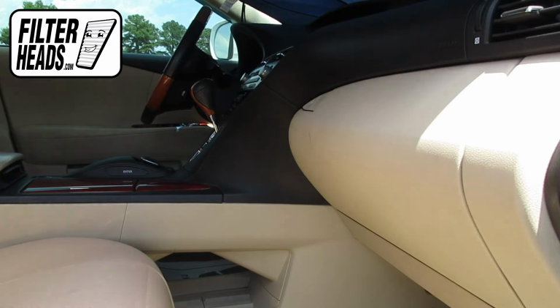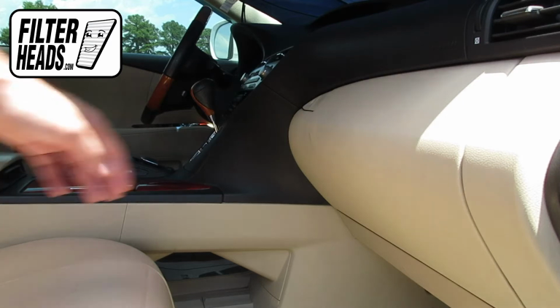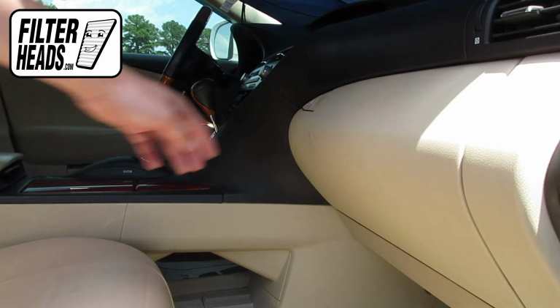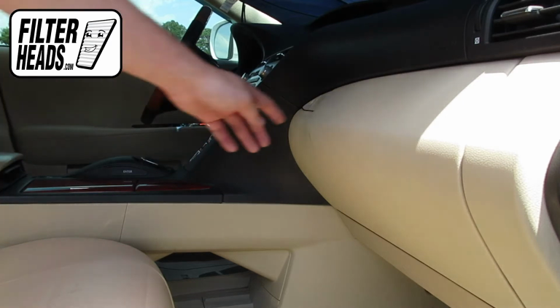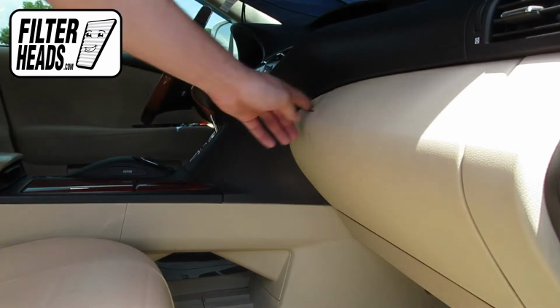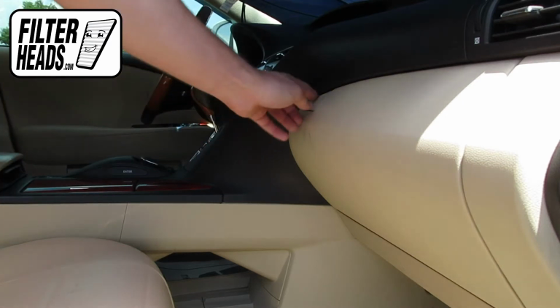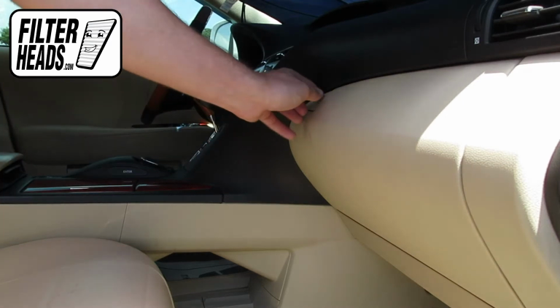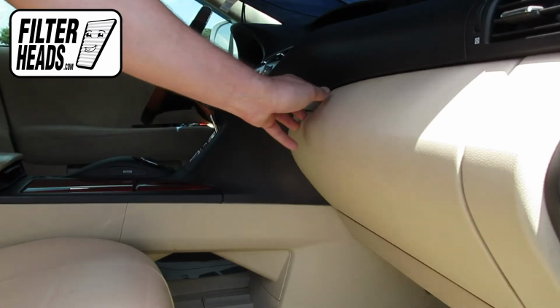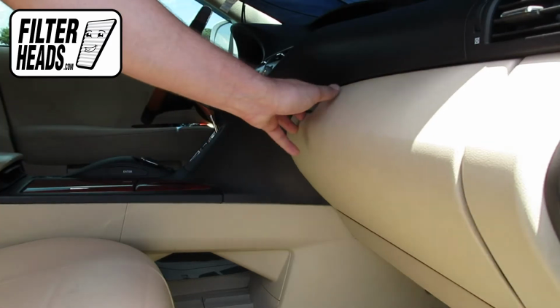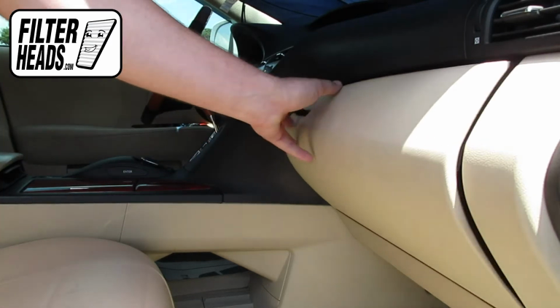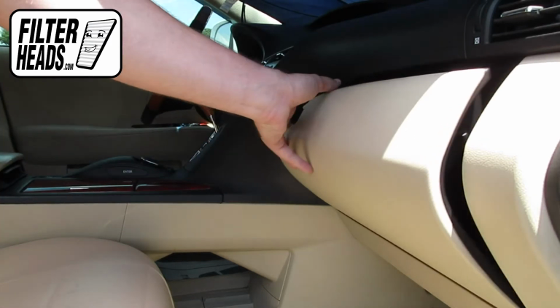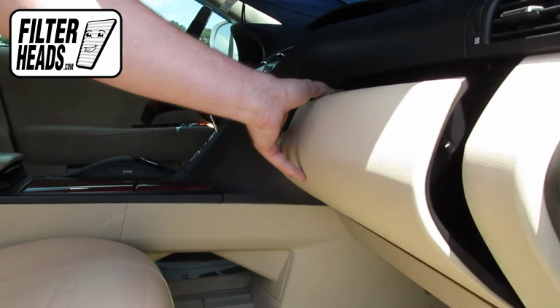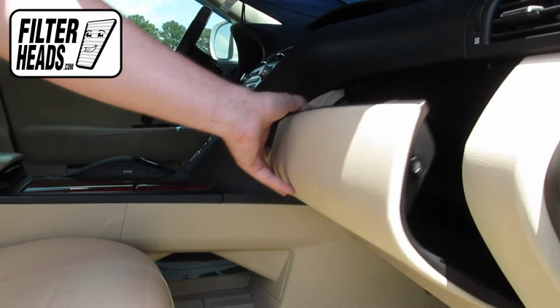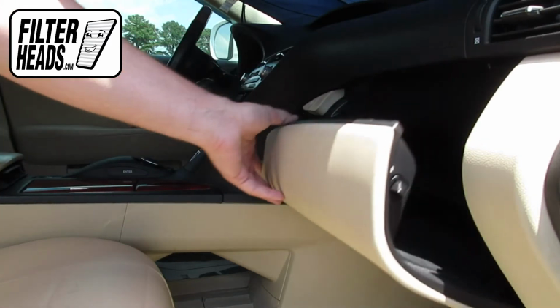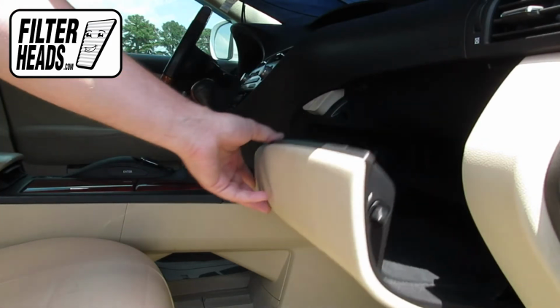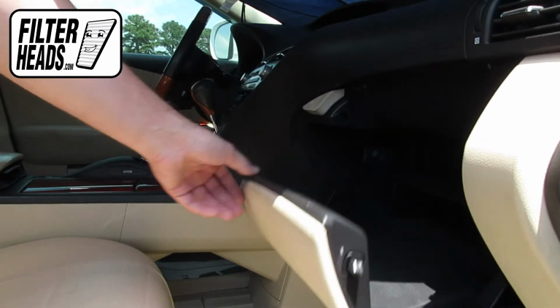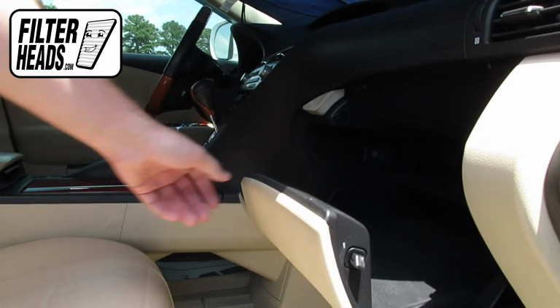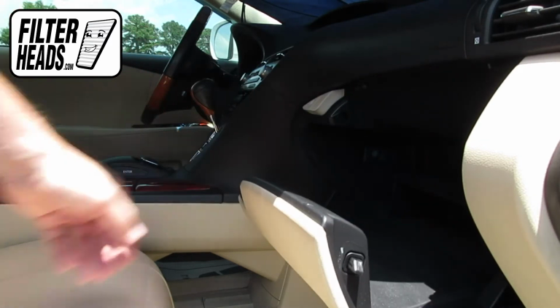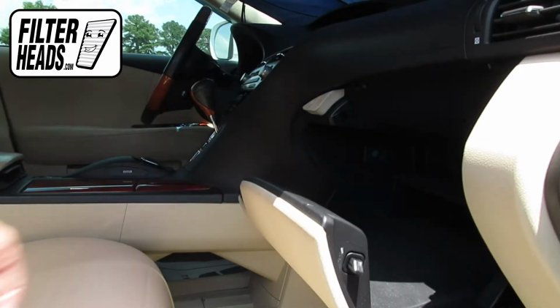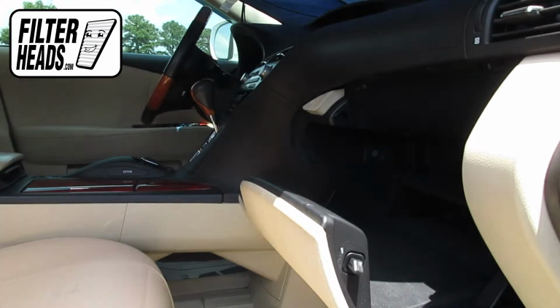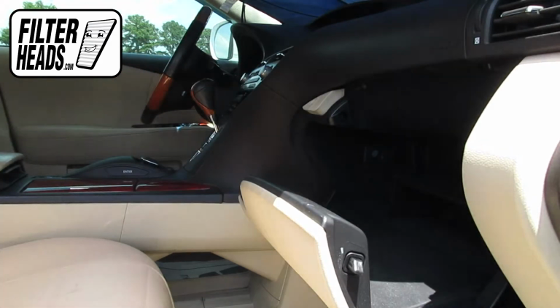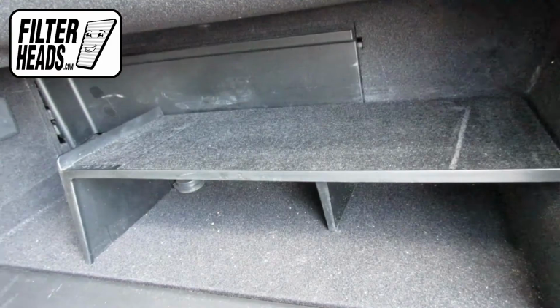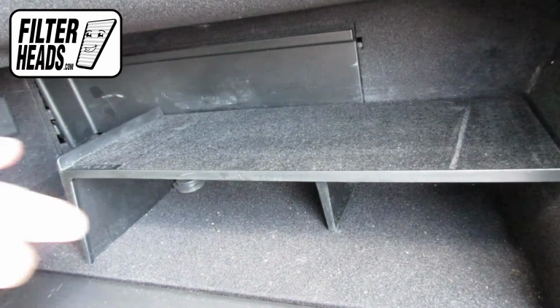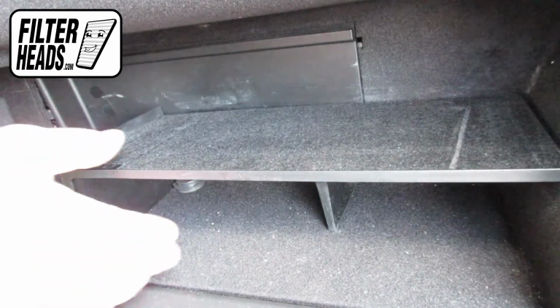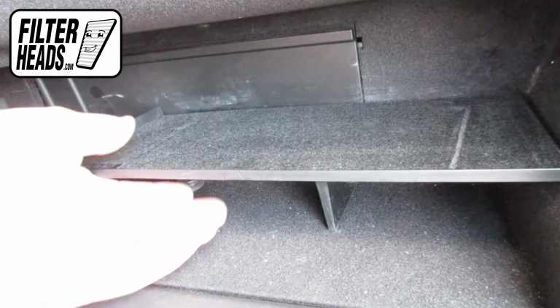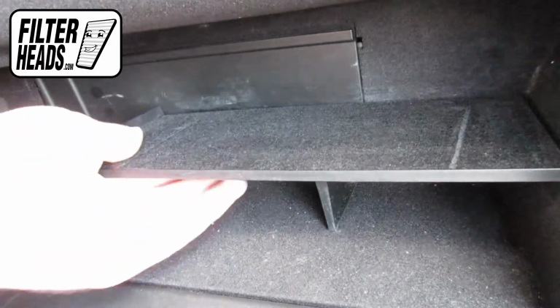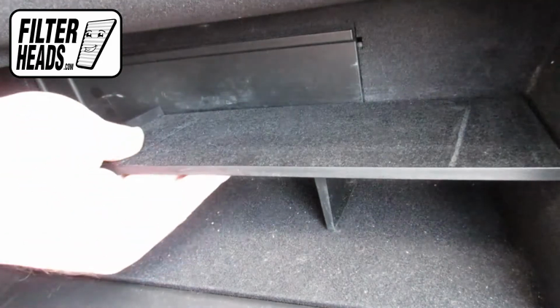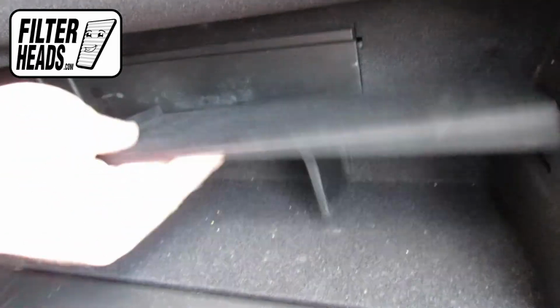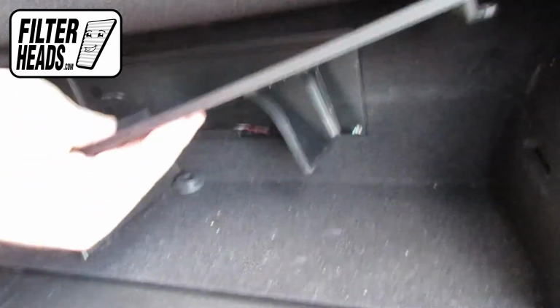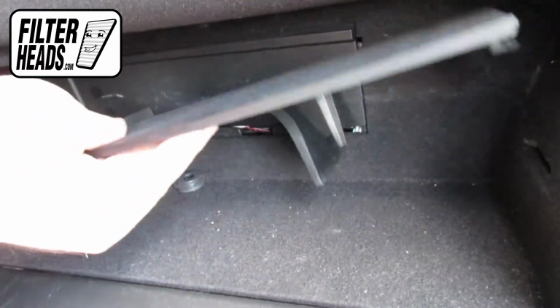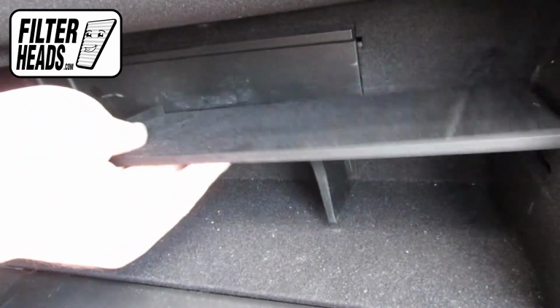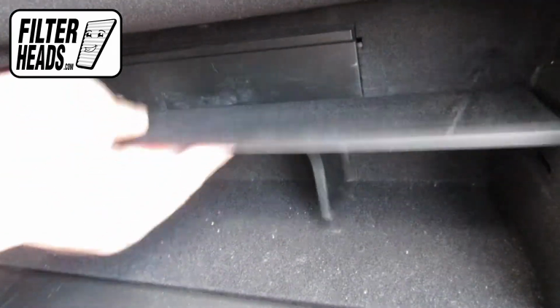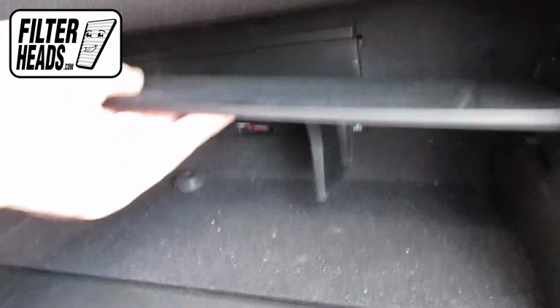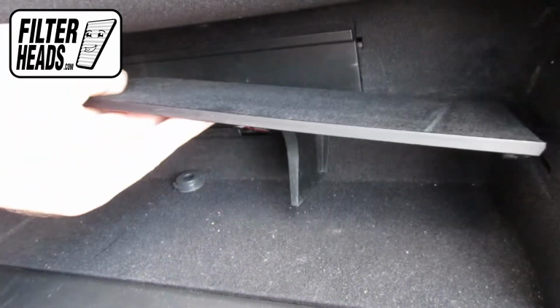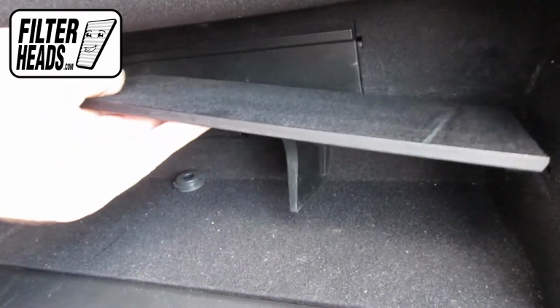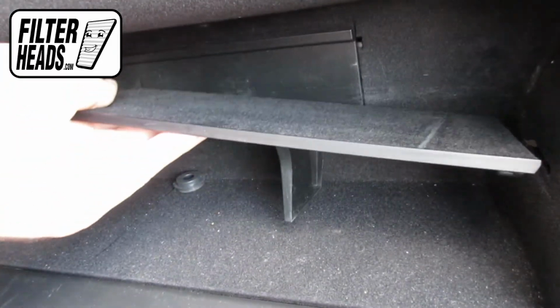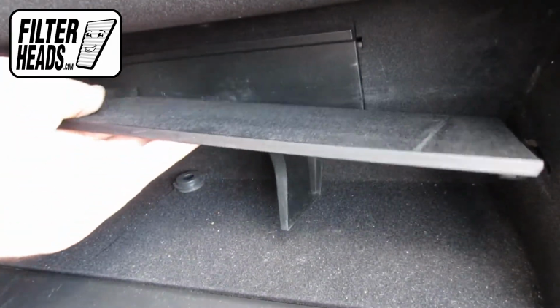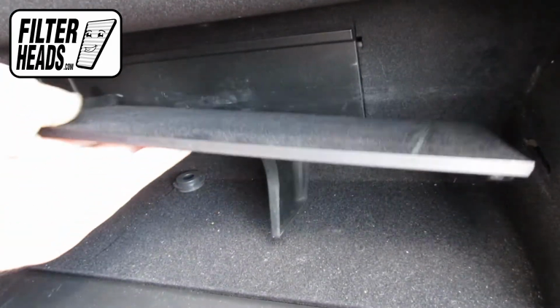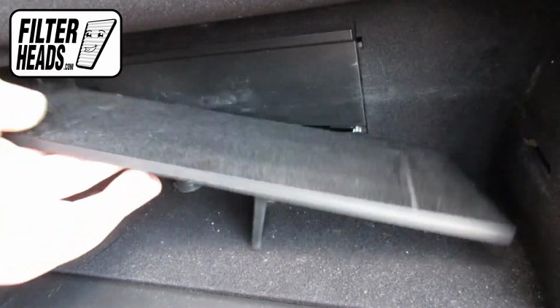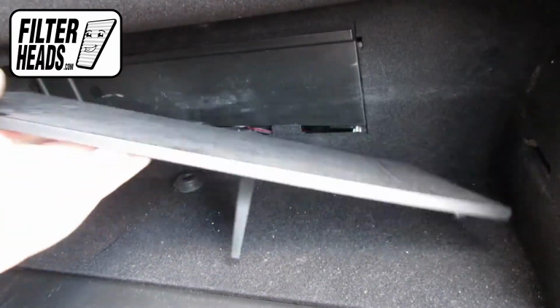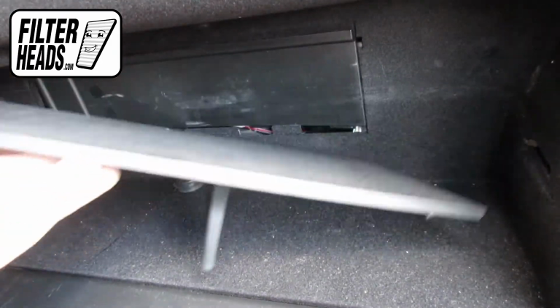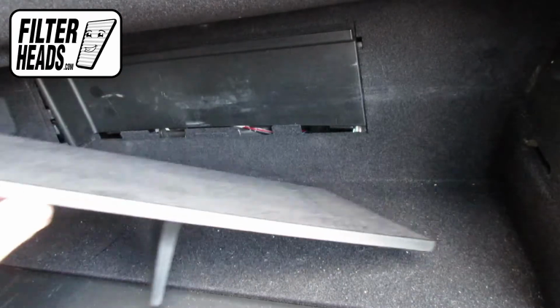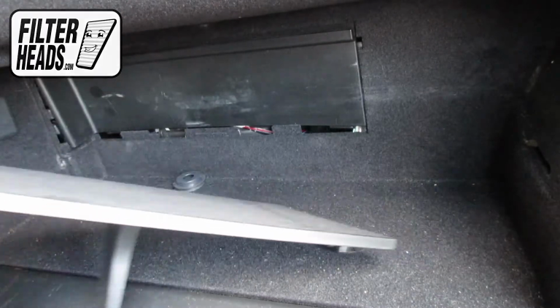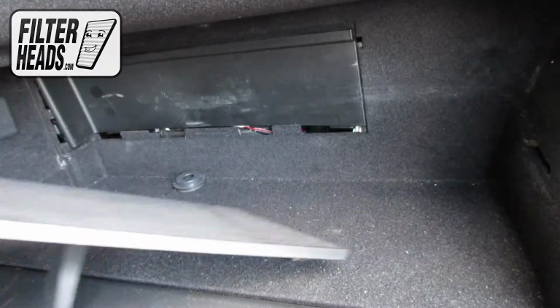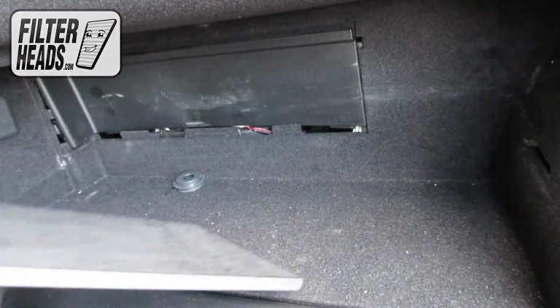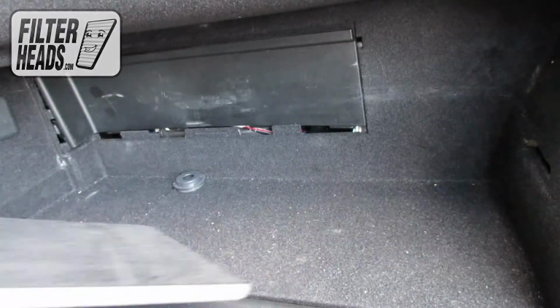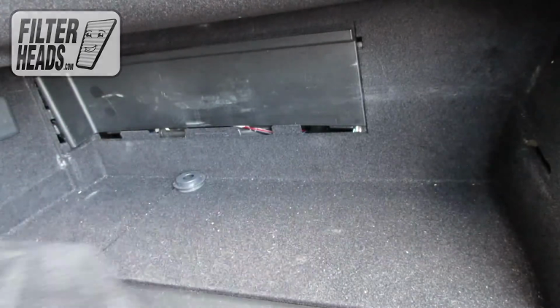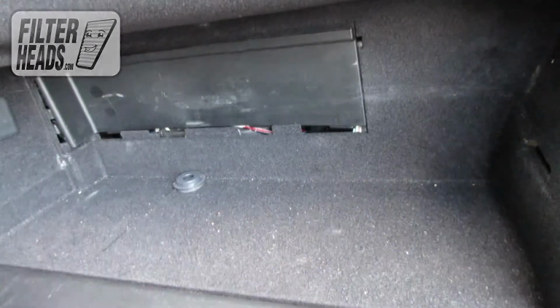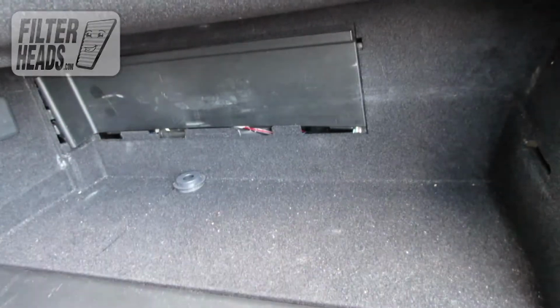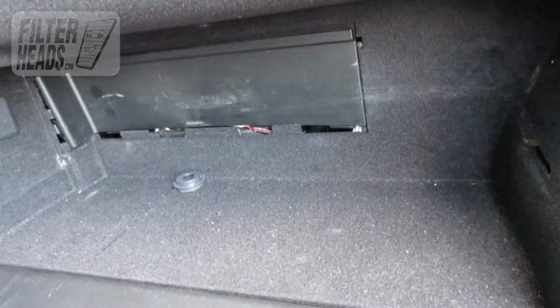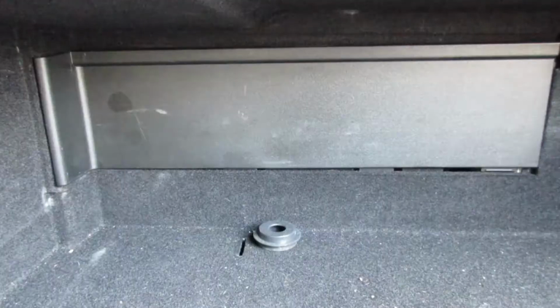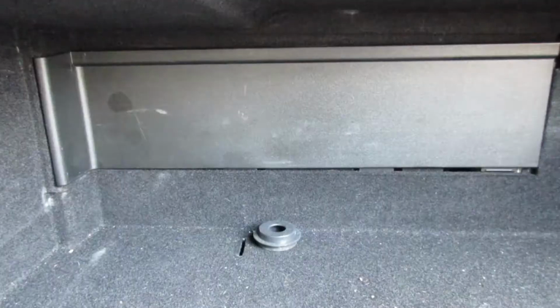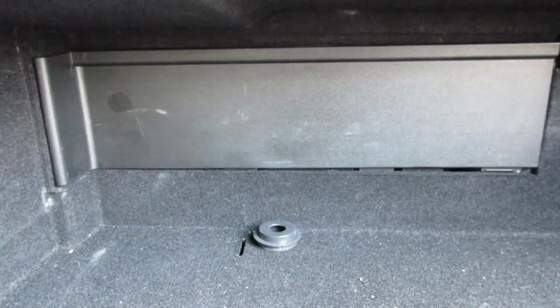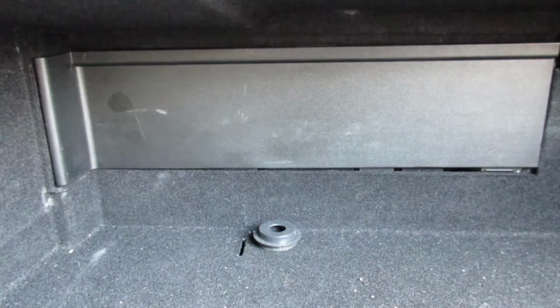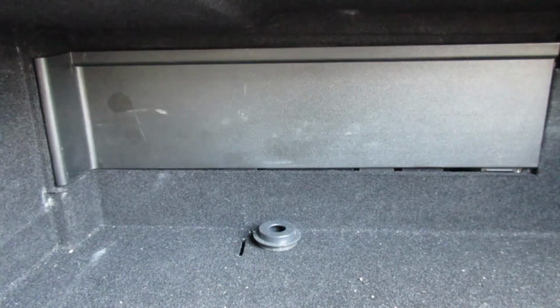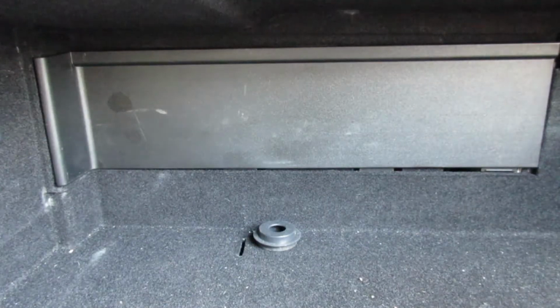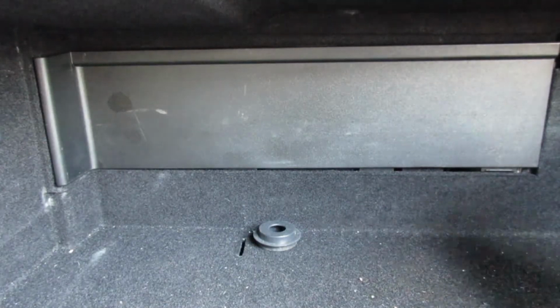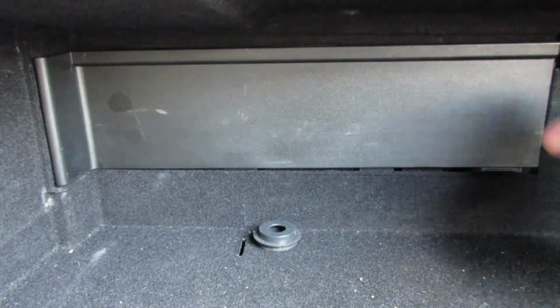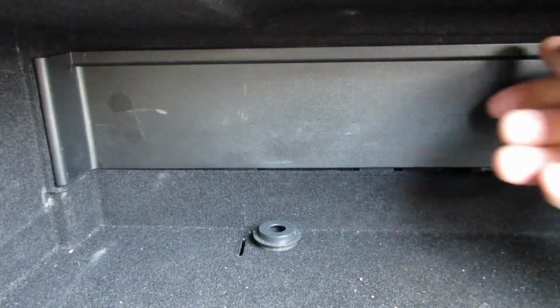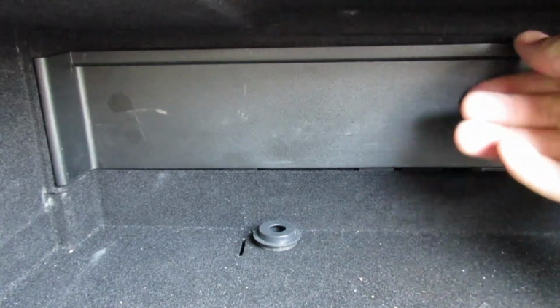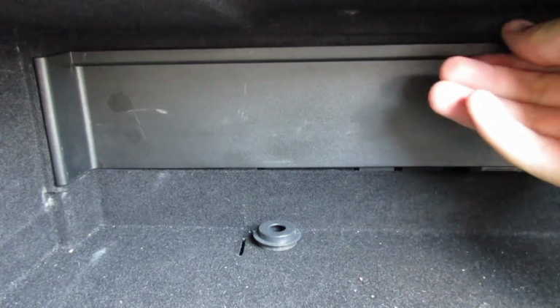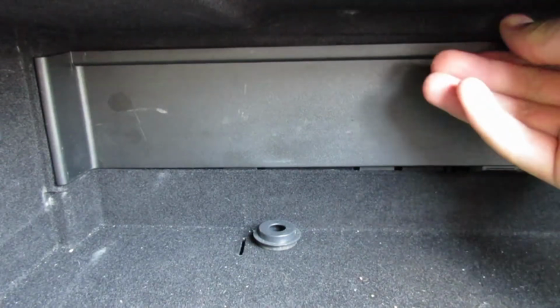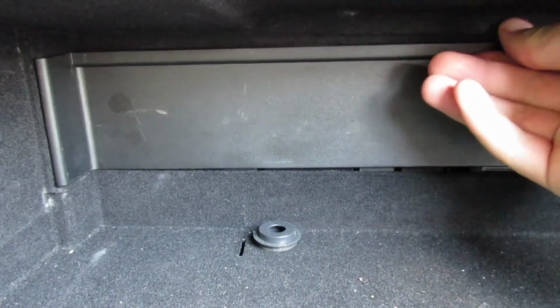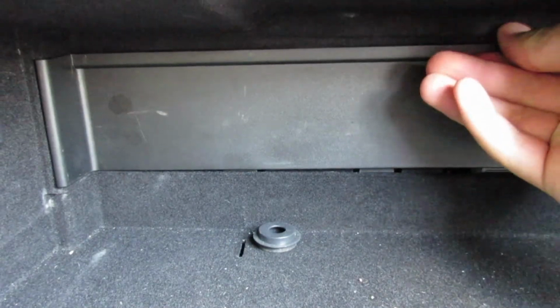Open the glove box. Remove the tray from the housing. Remove the access panel.